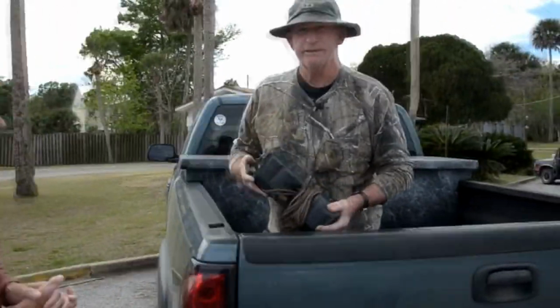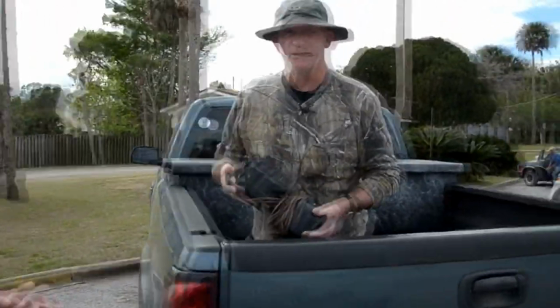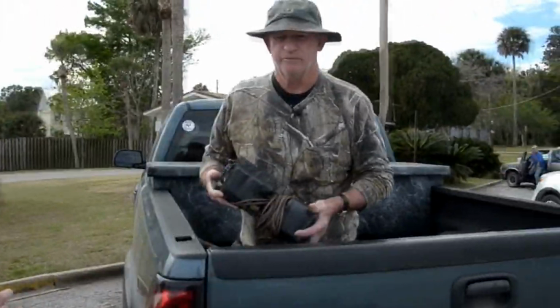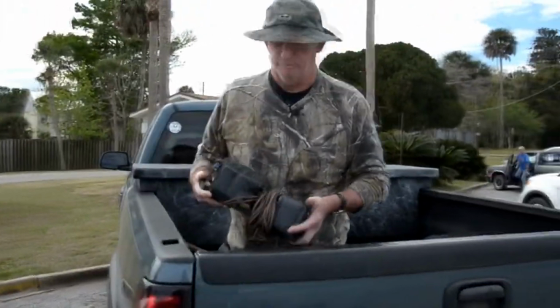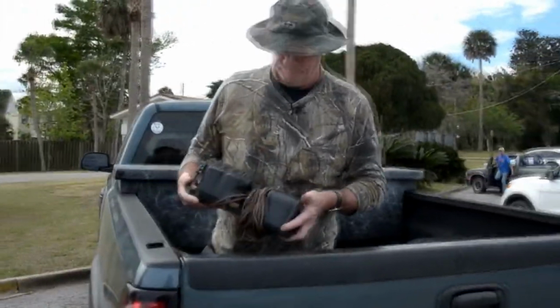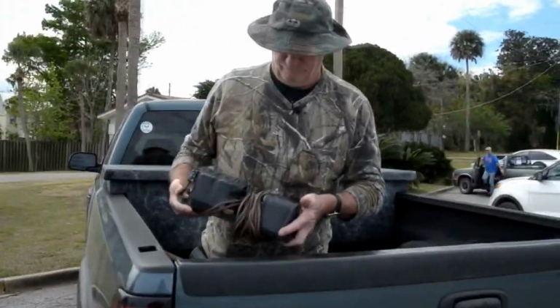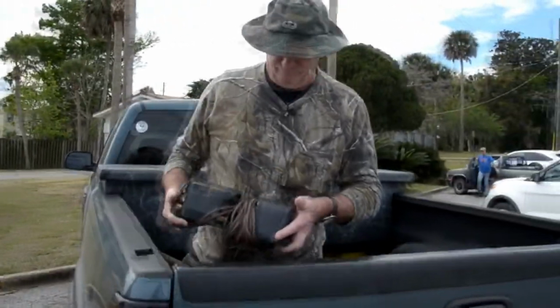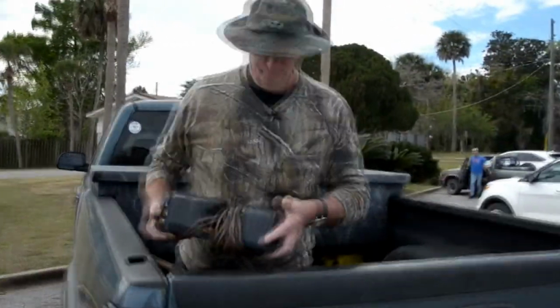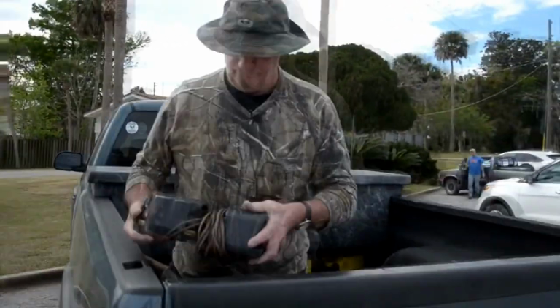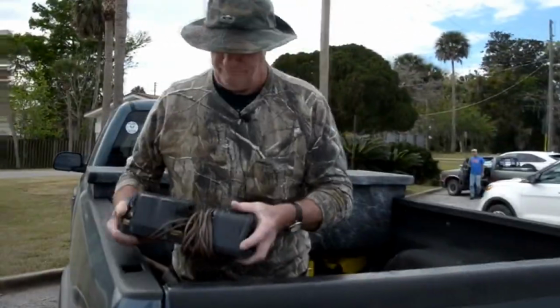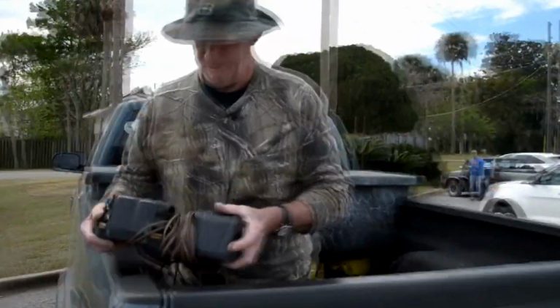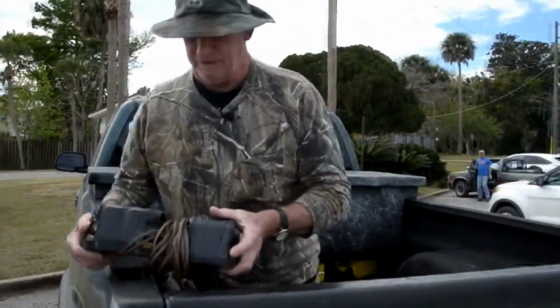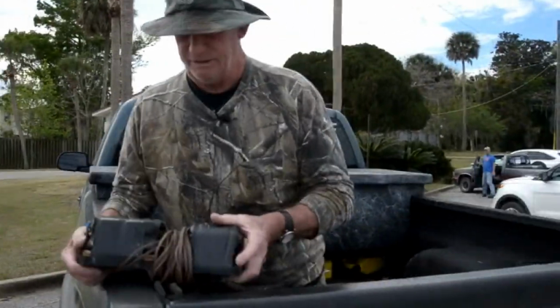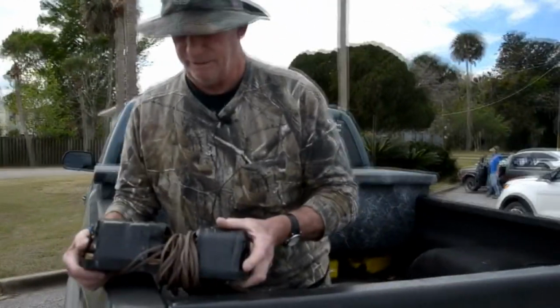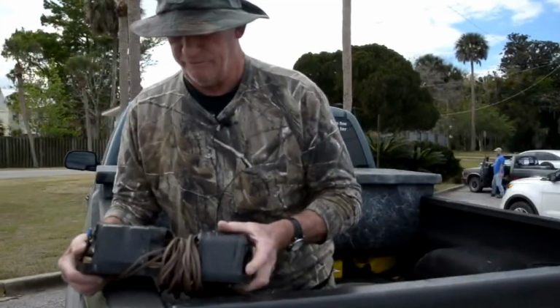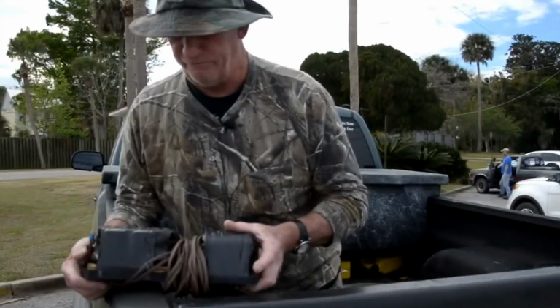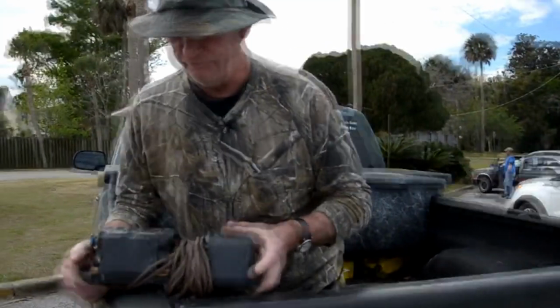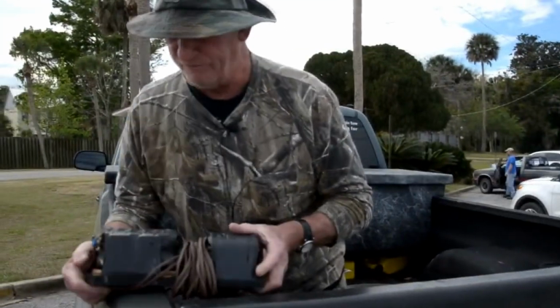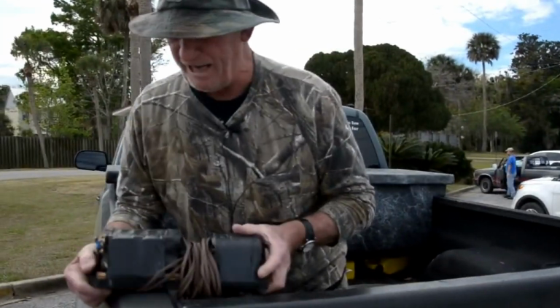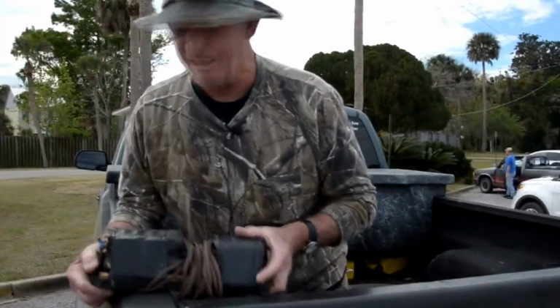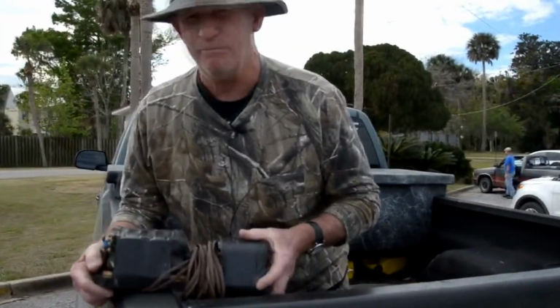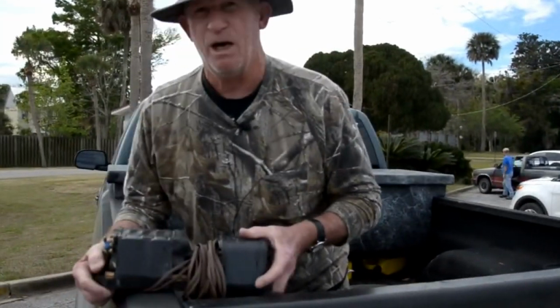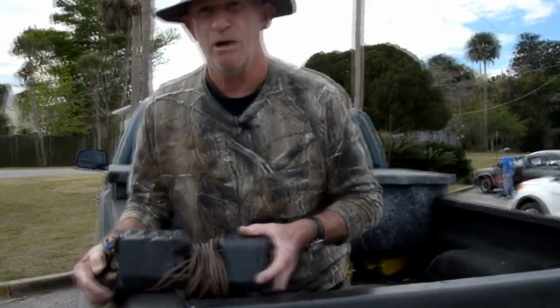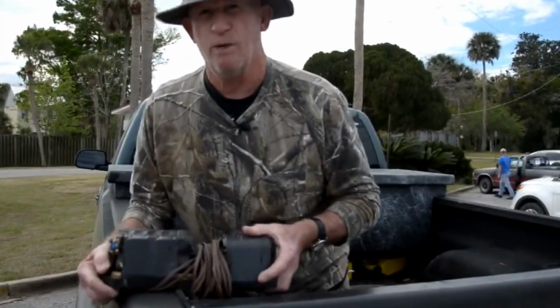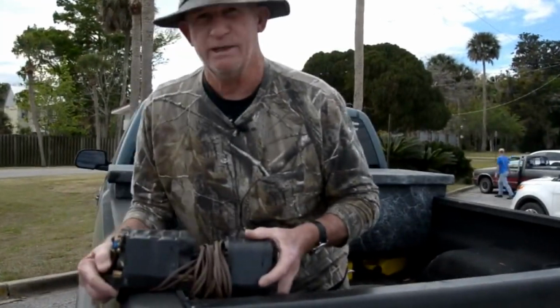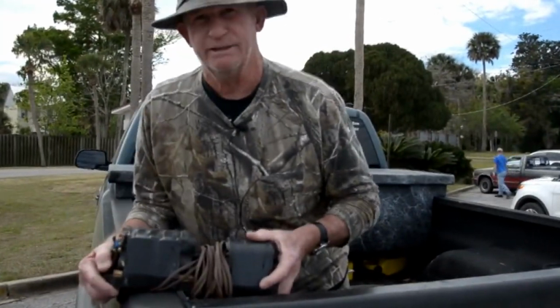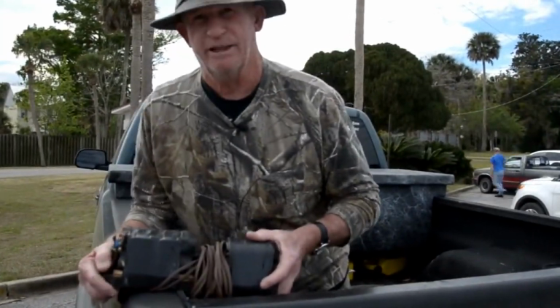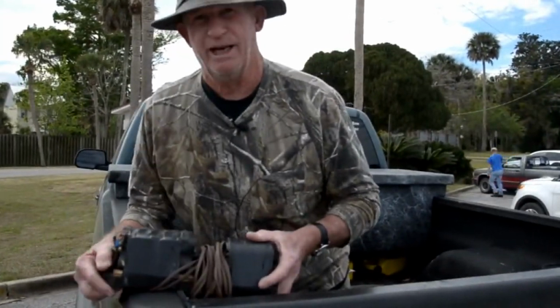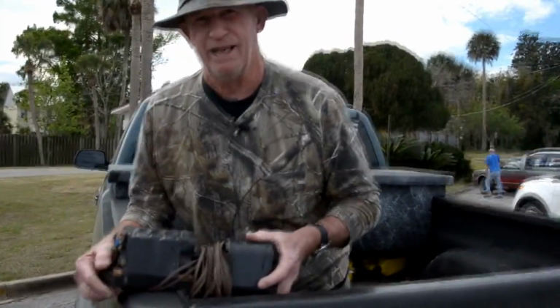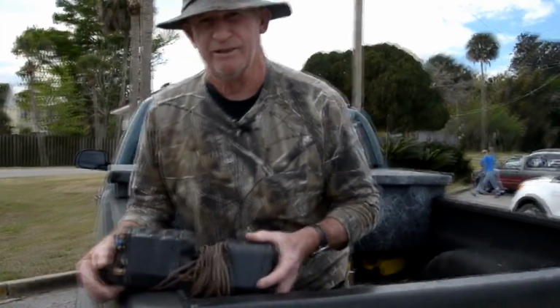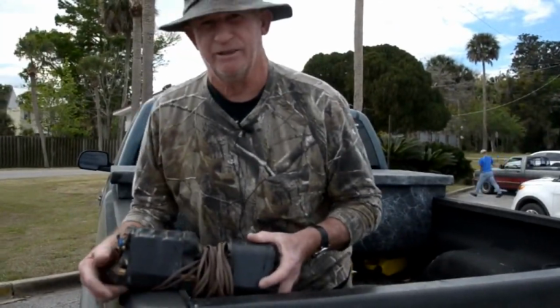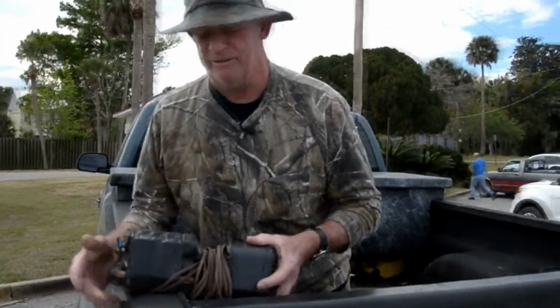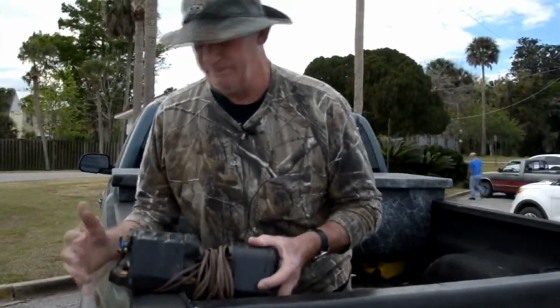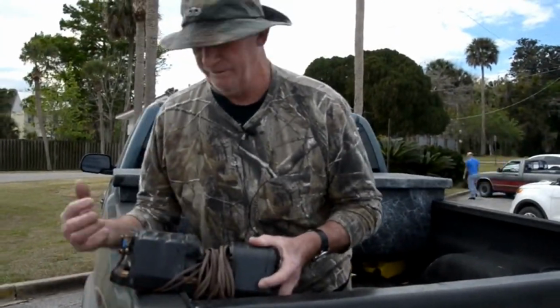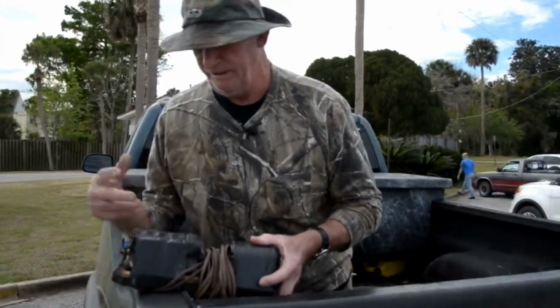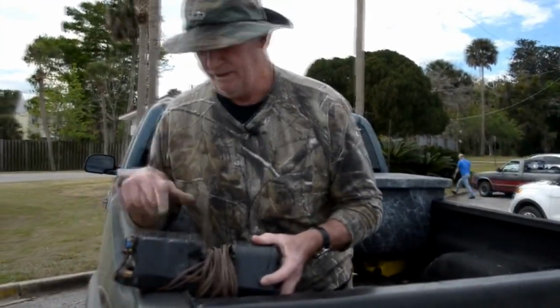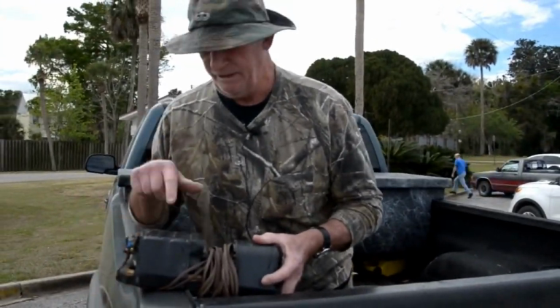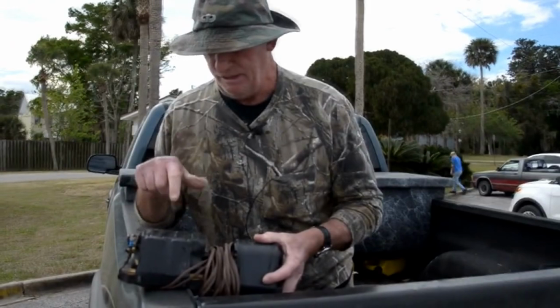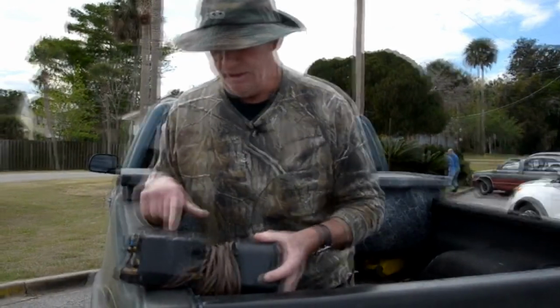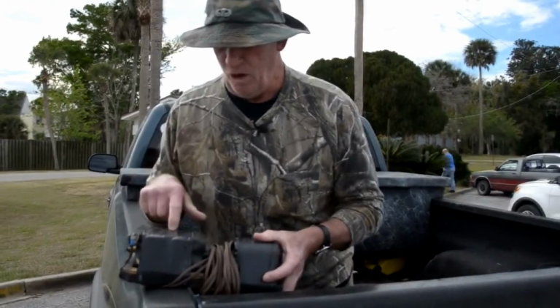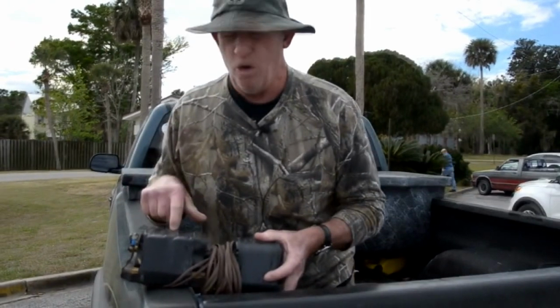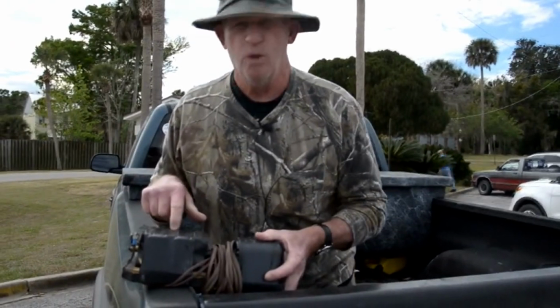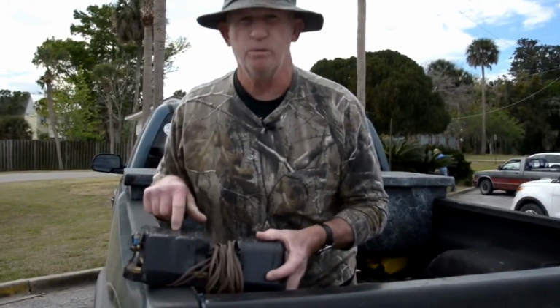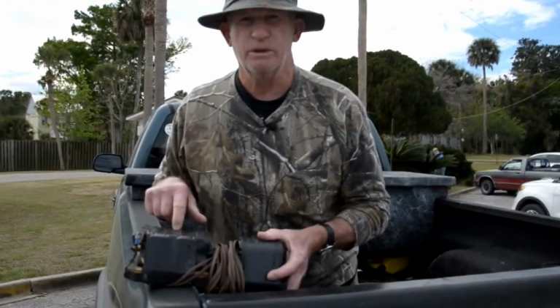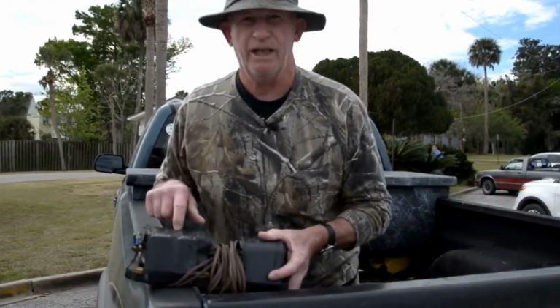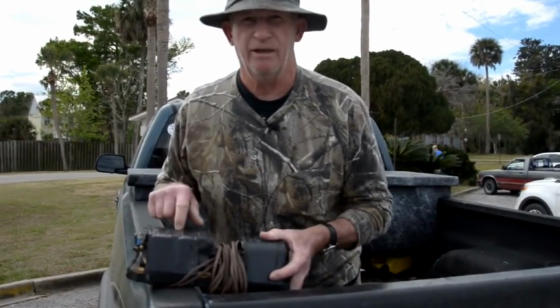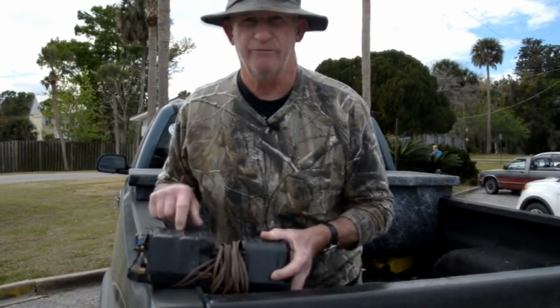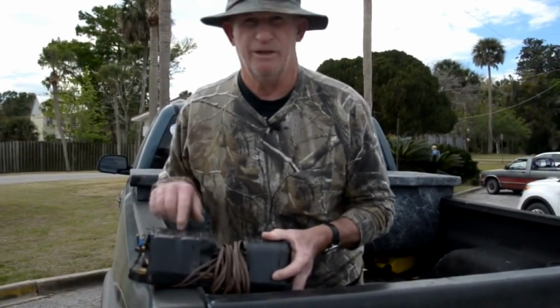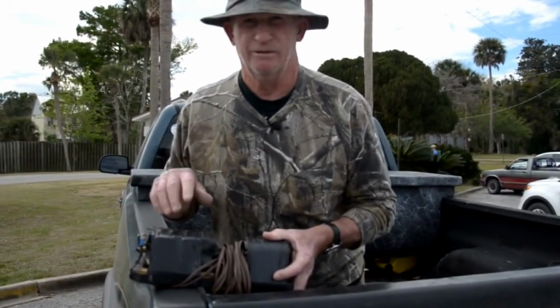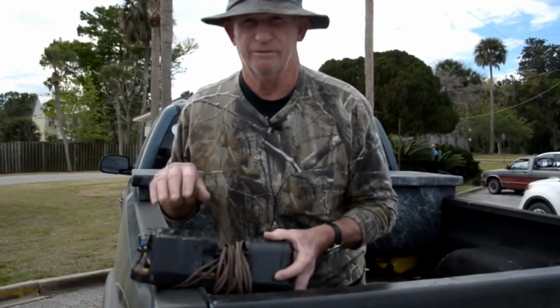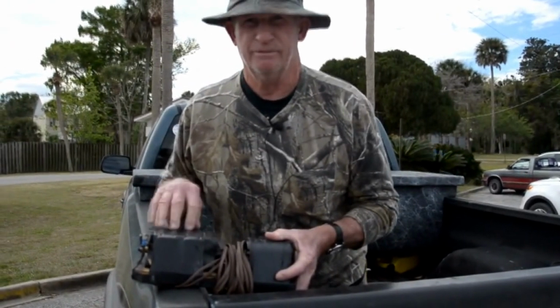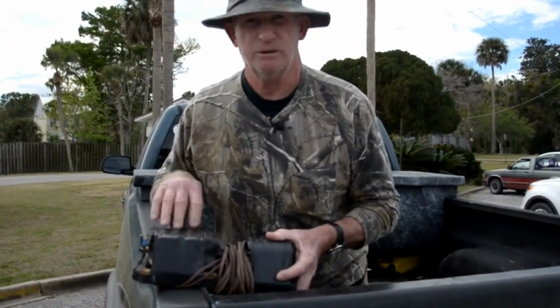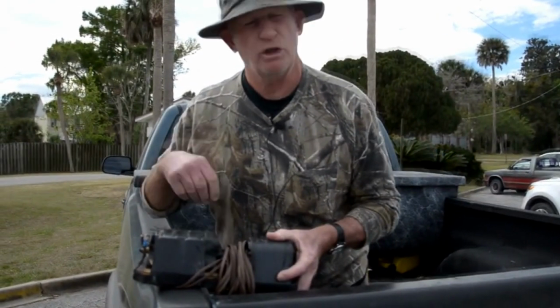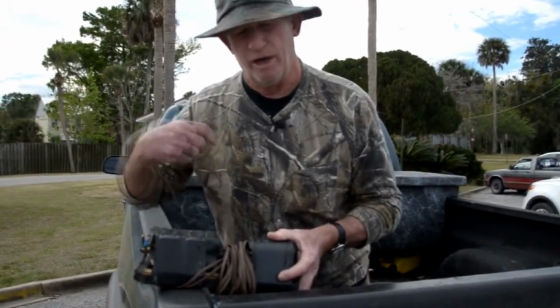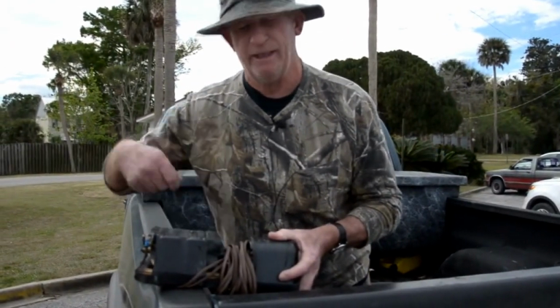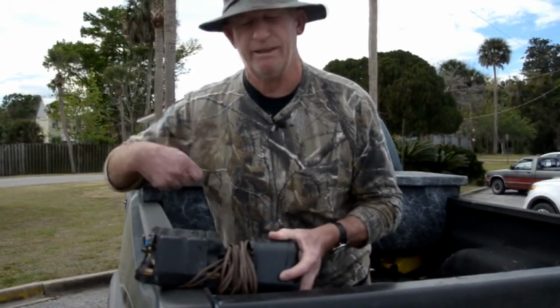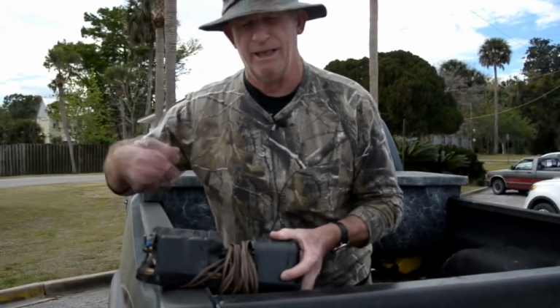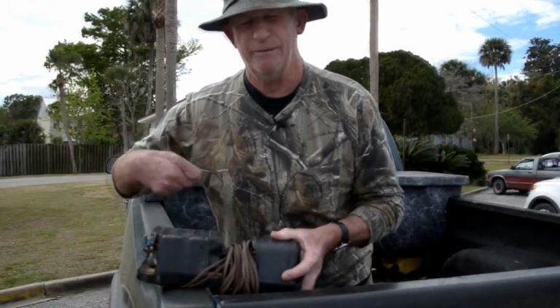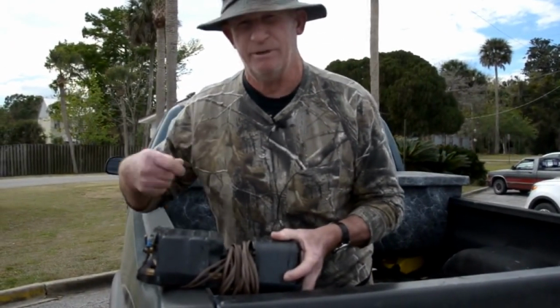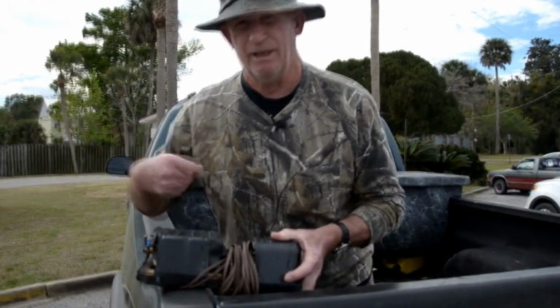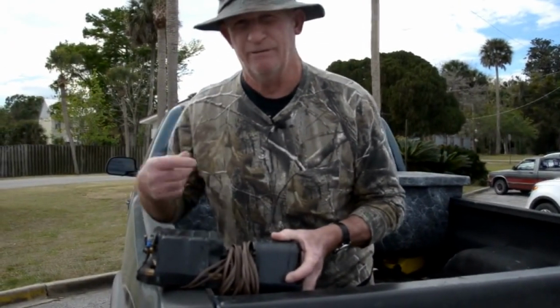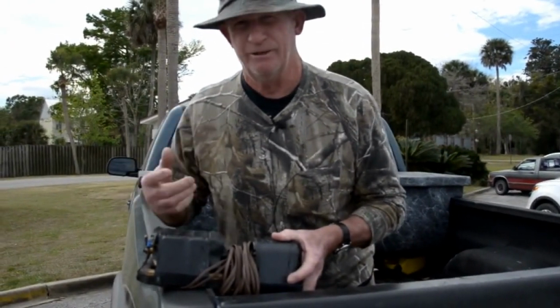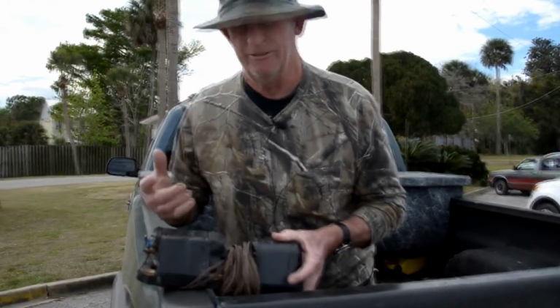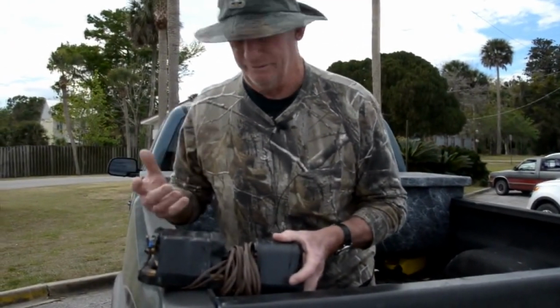This is a five-bar Weston electric old telephone, crank-type telephone.